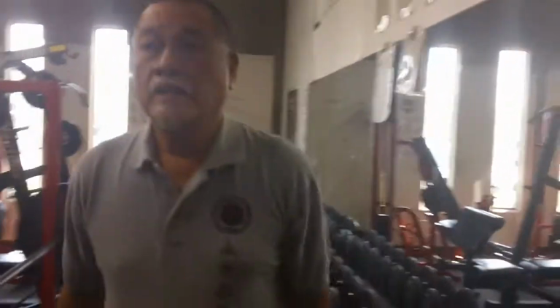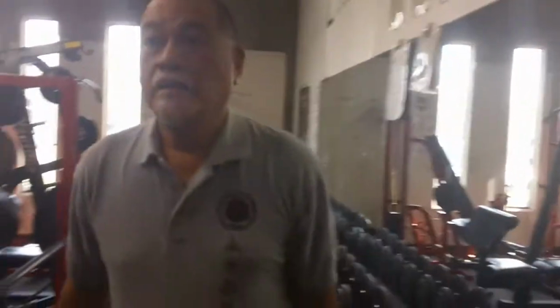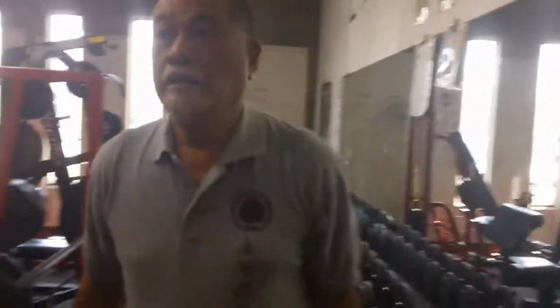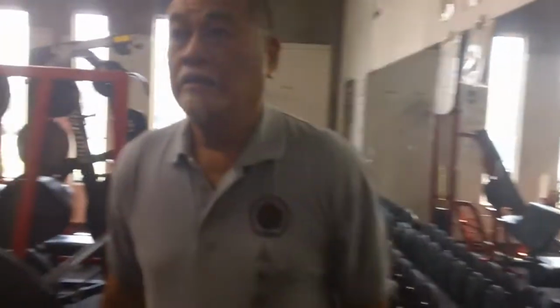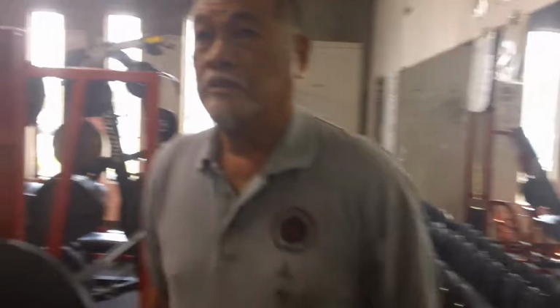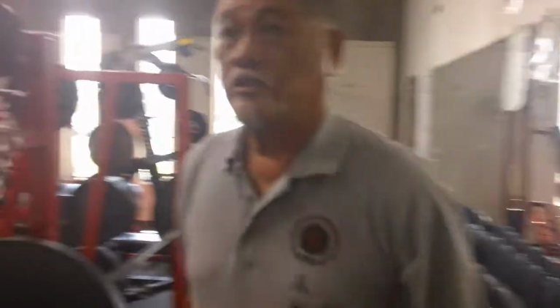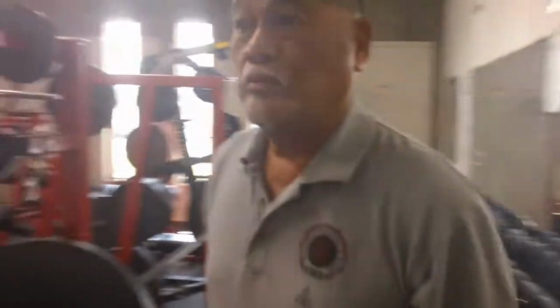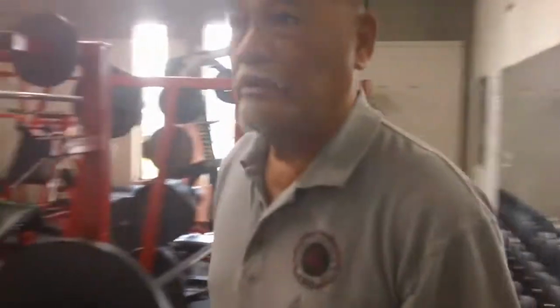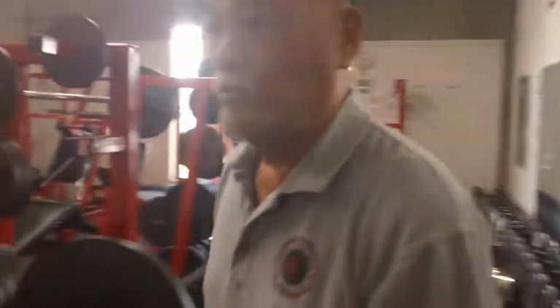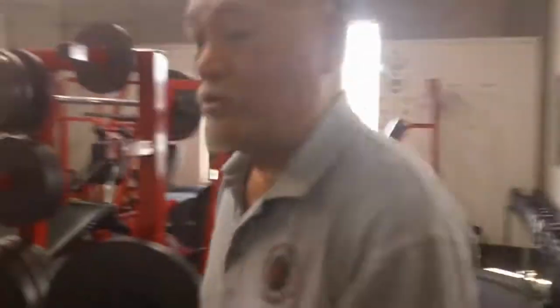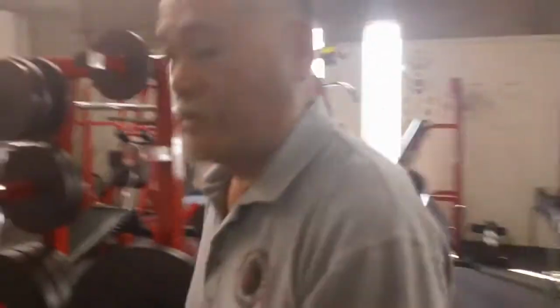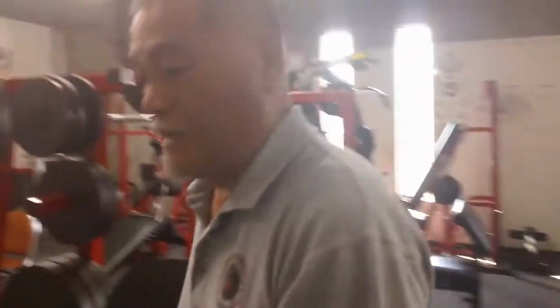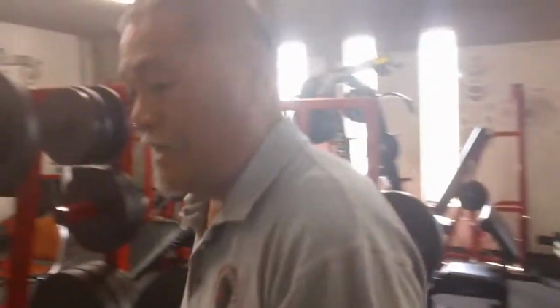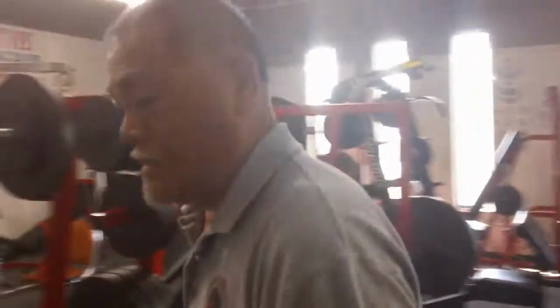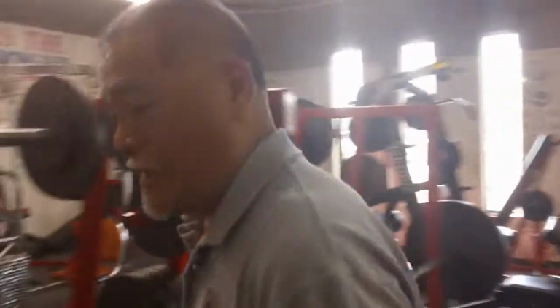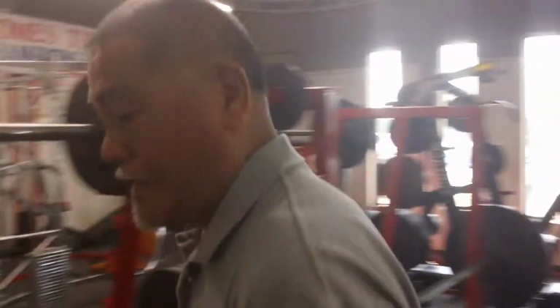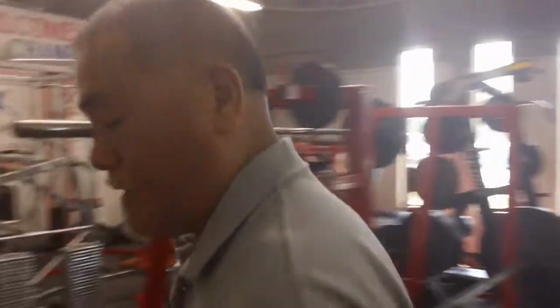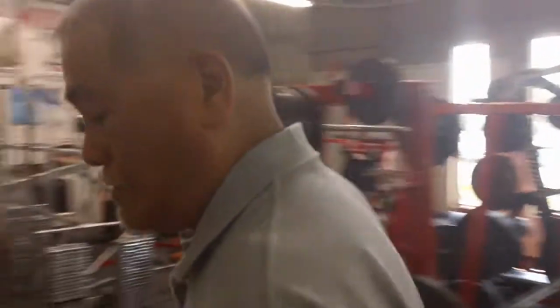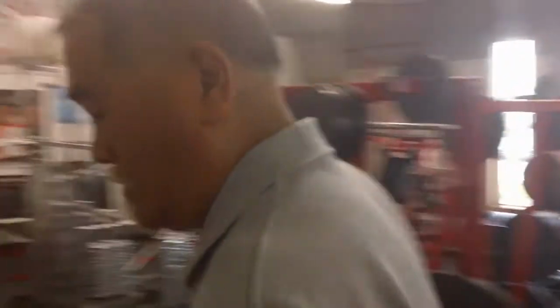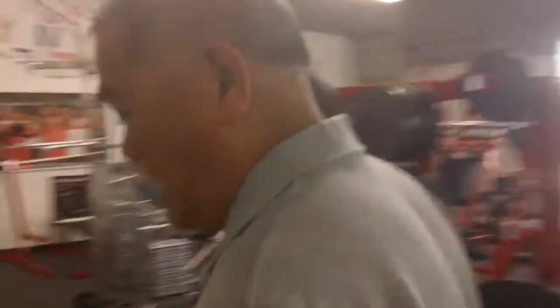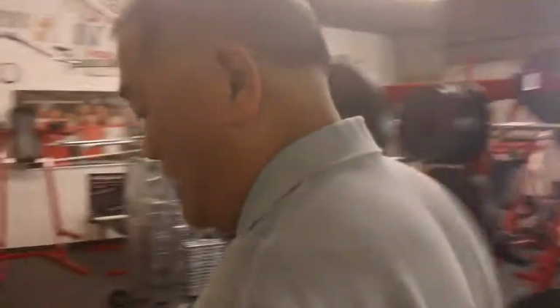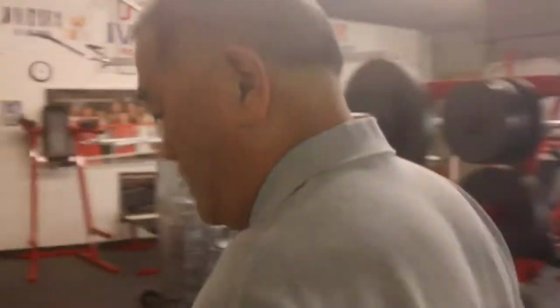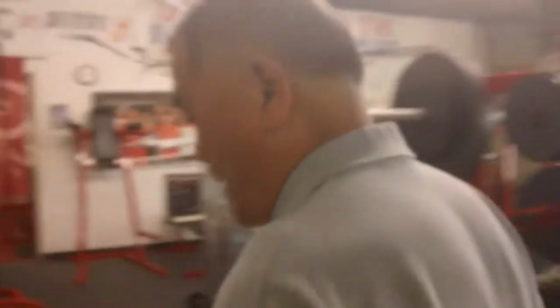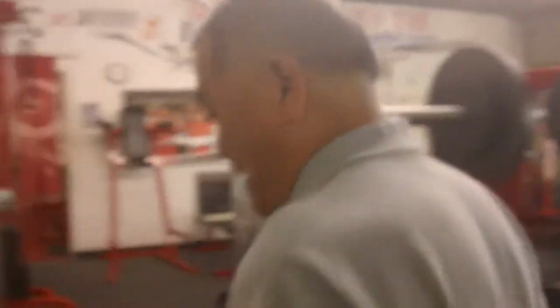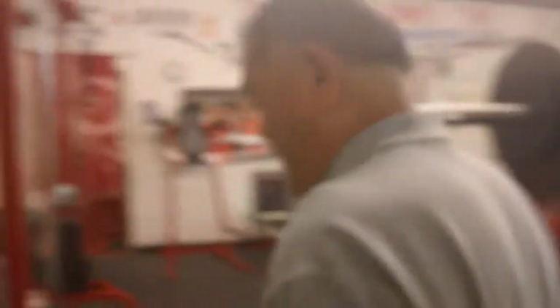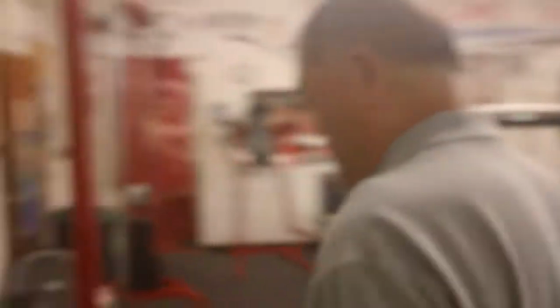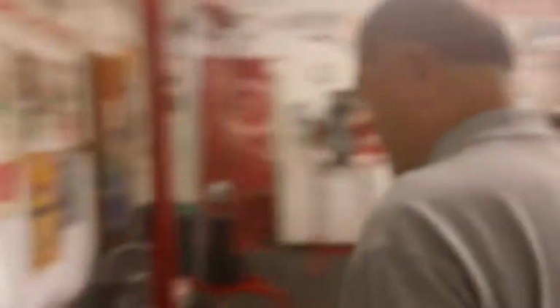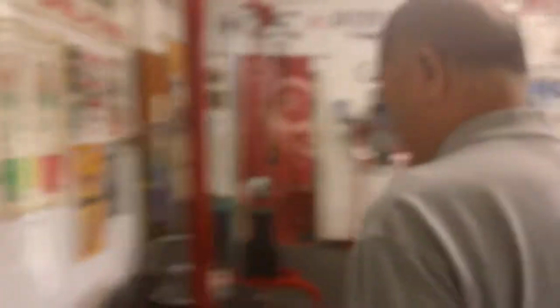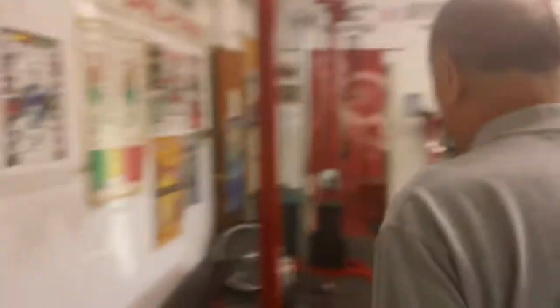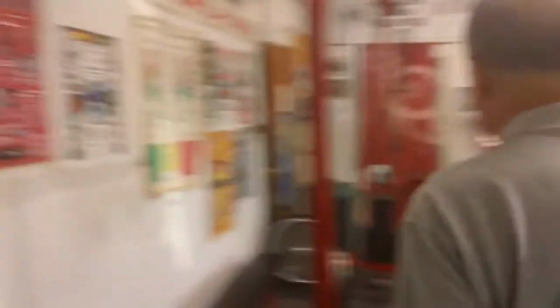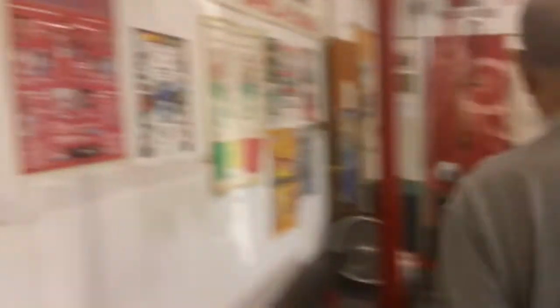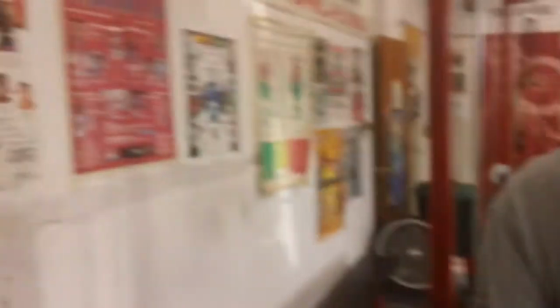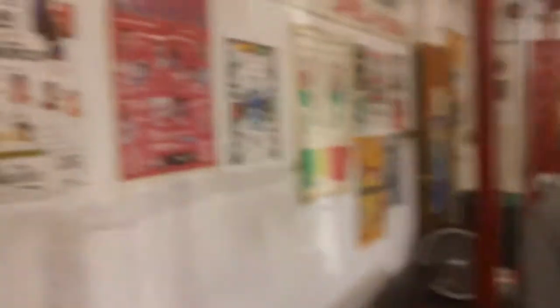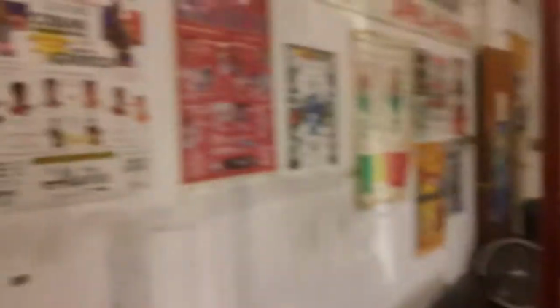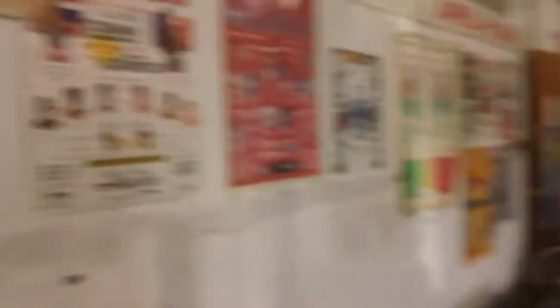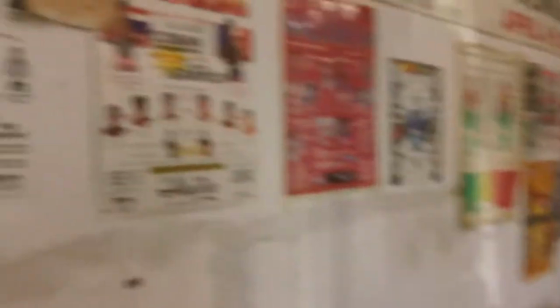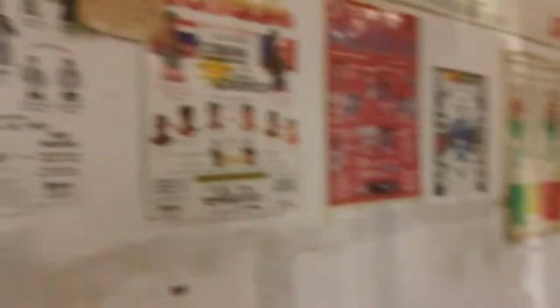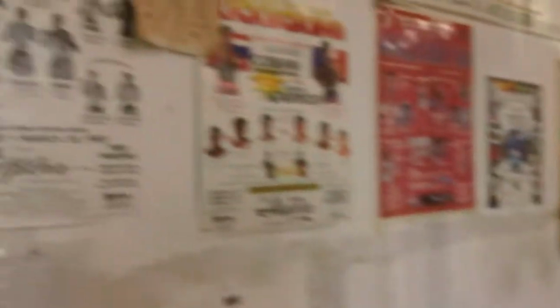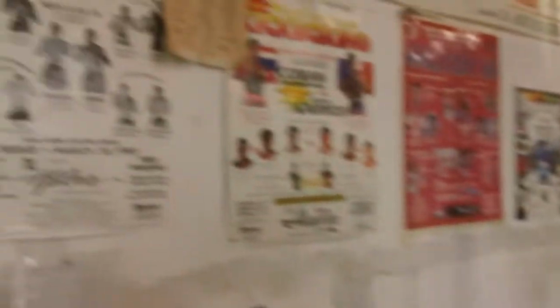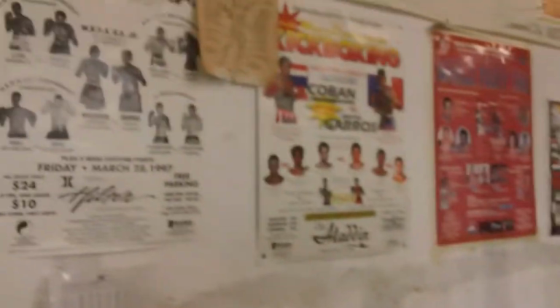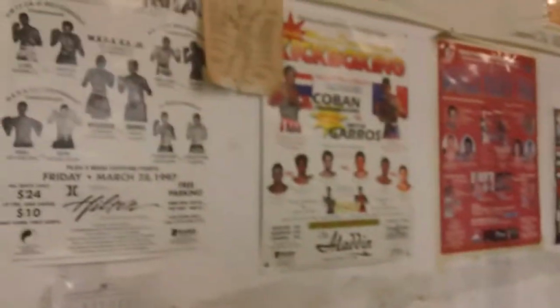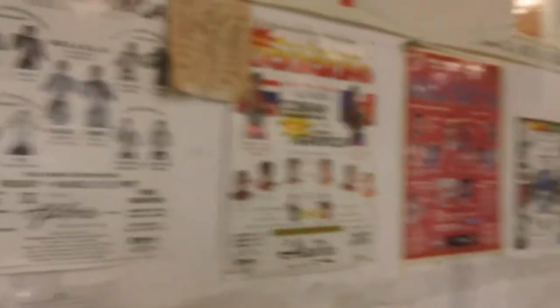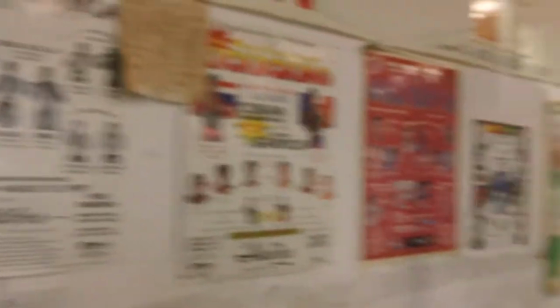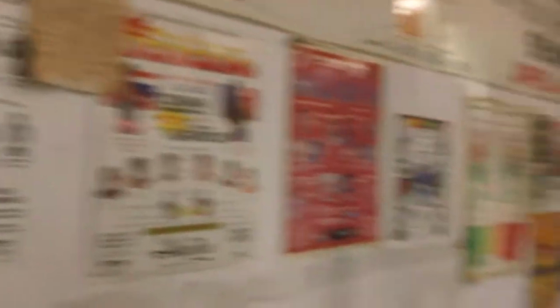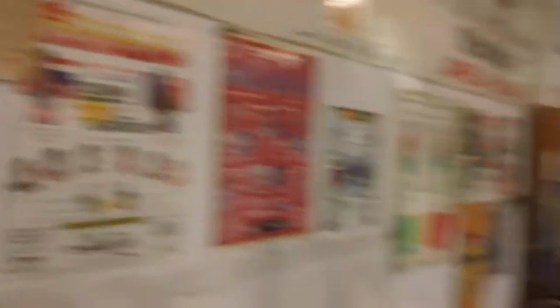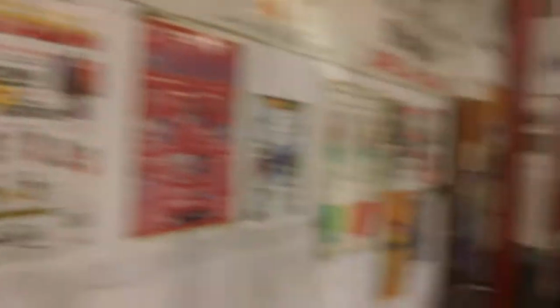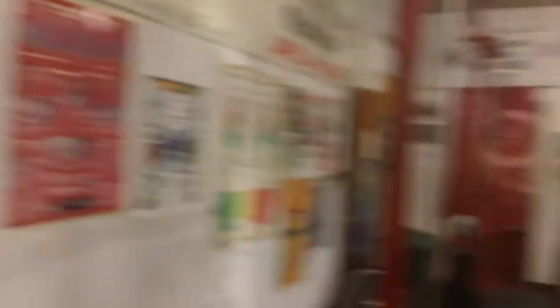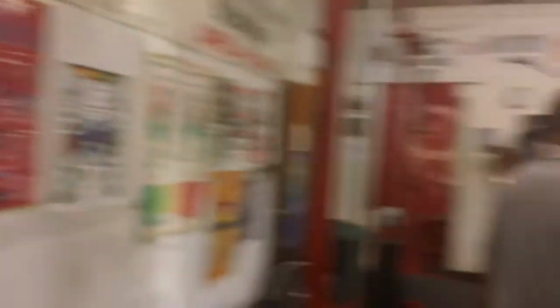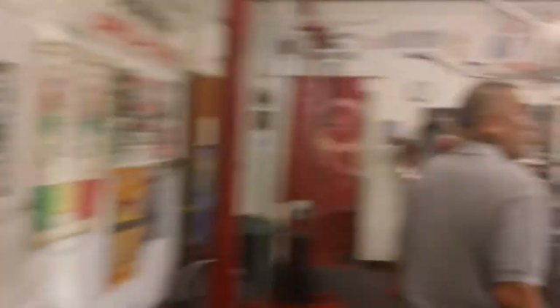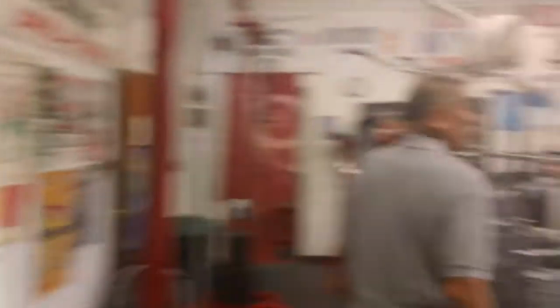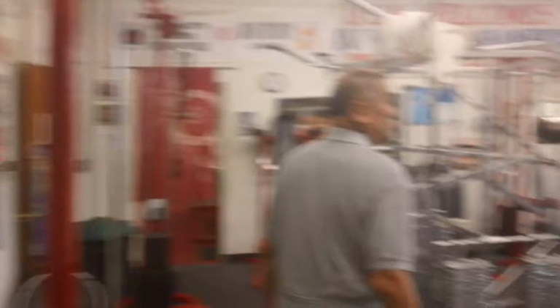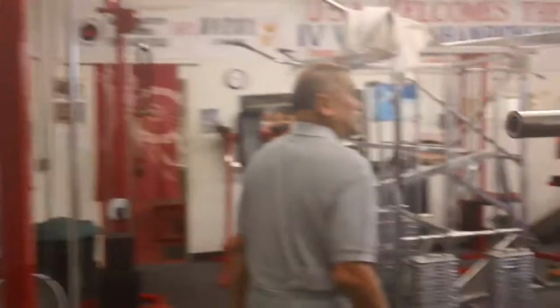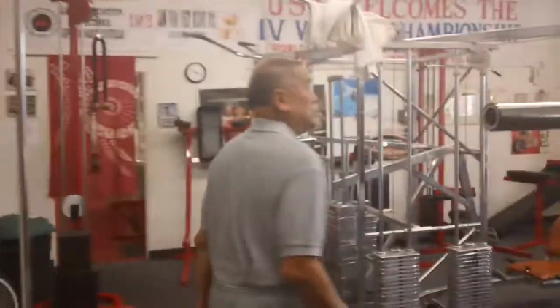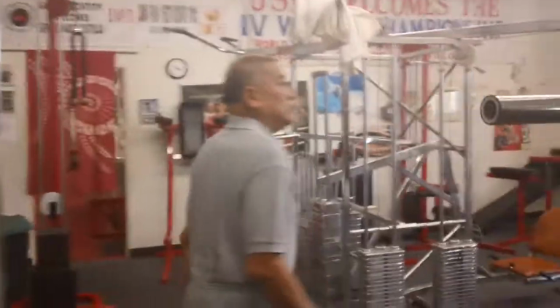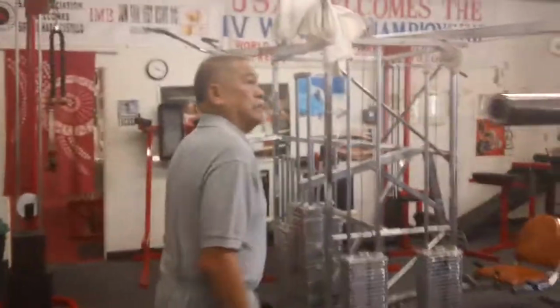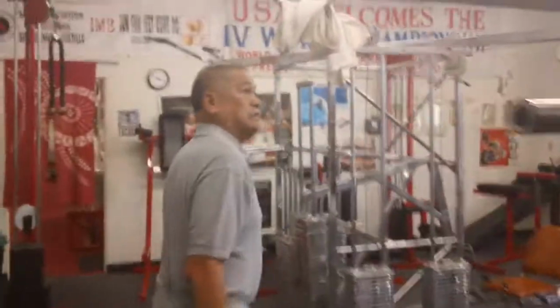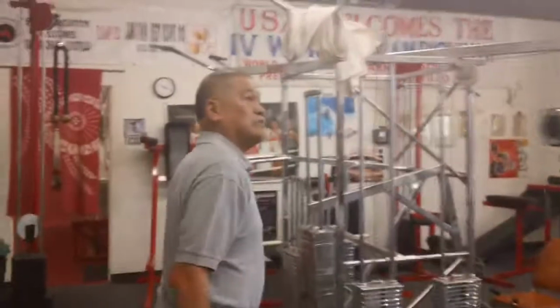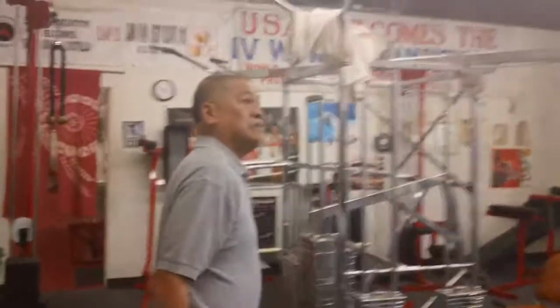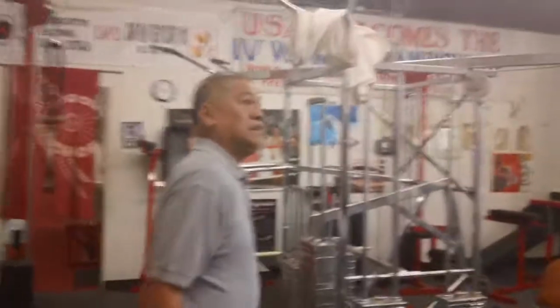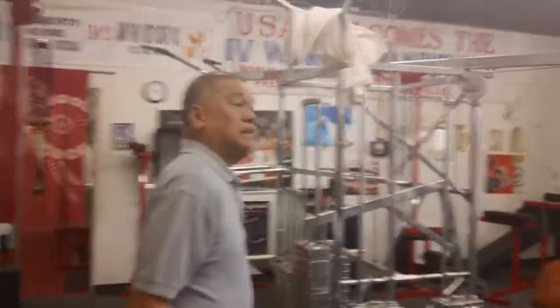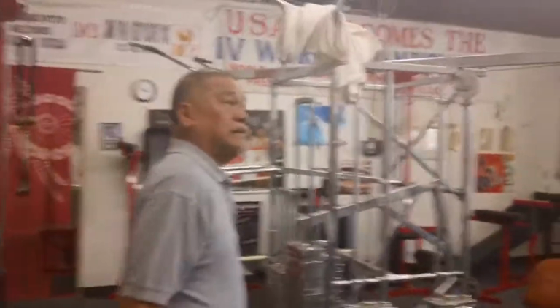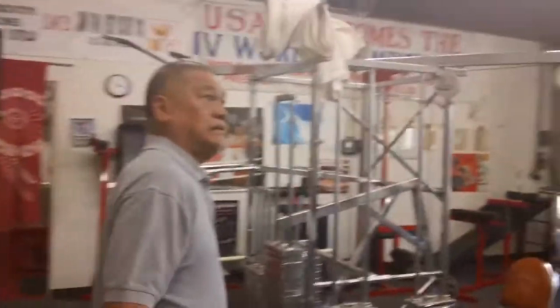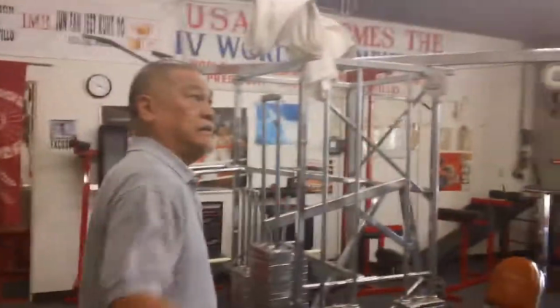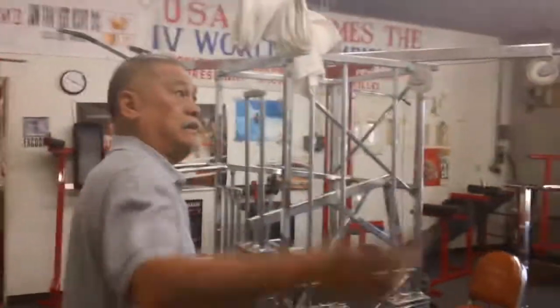This is where most of the guys hang out after the workout to pump up. All three weights.